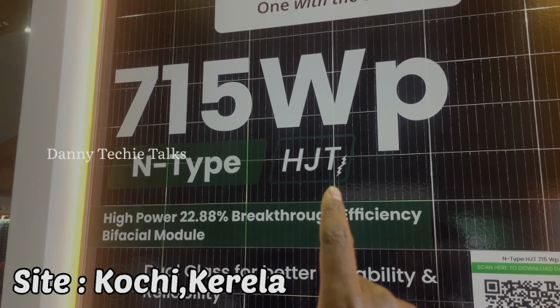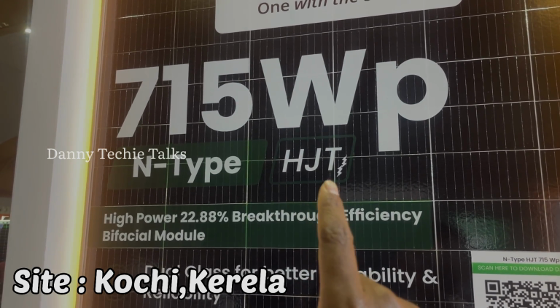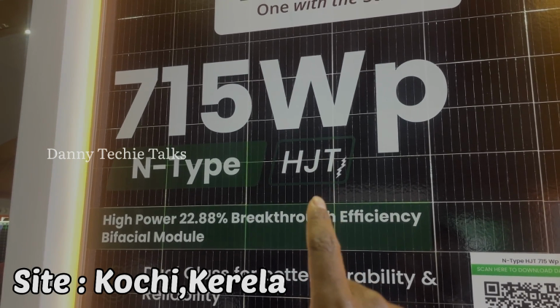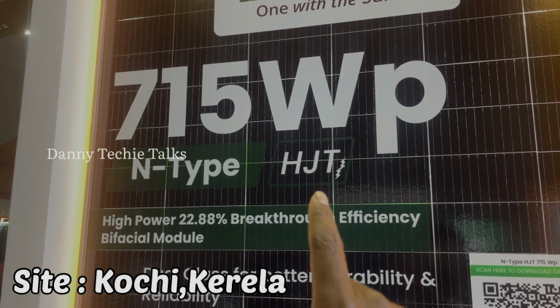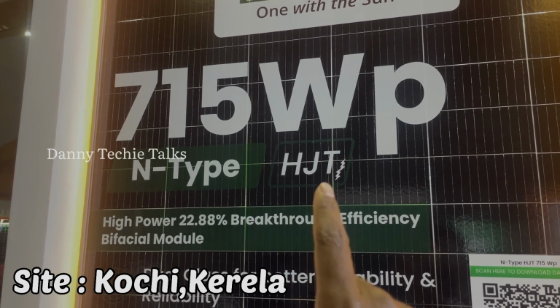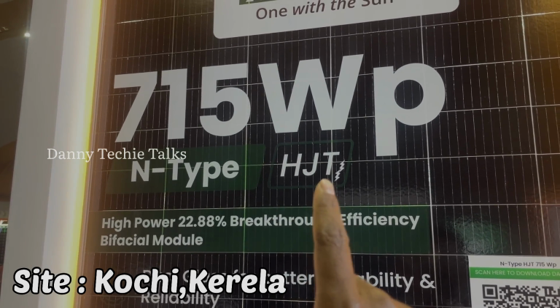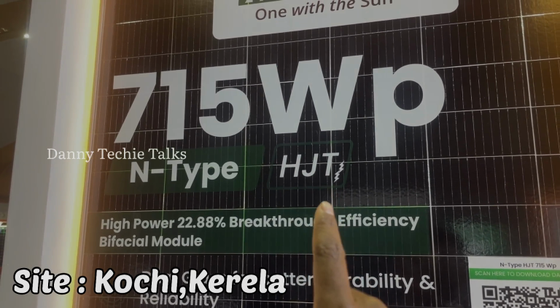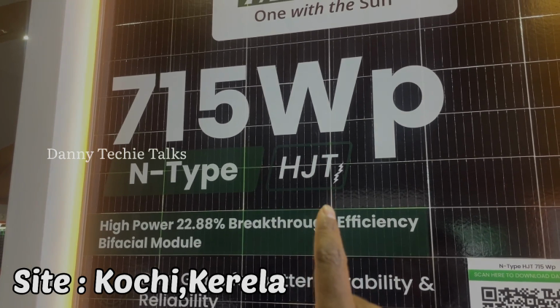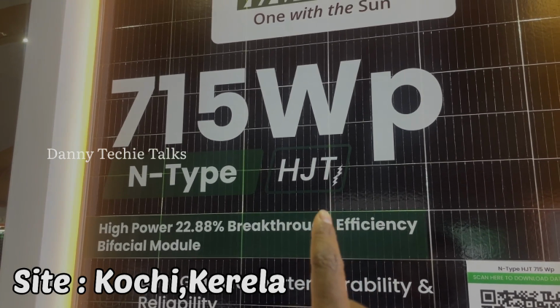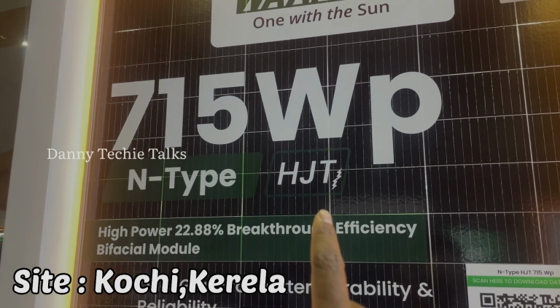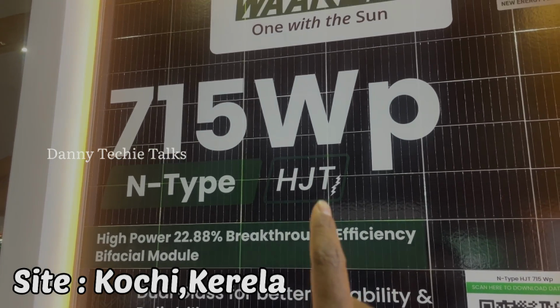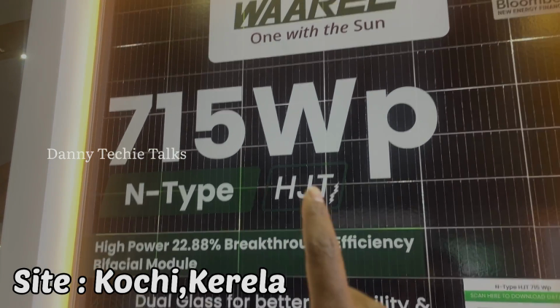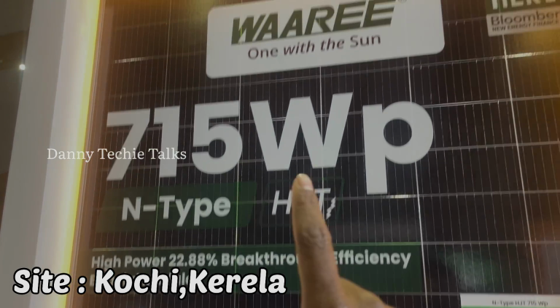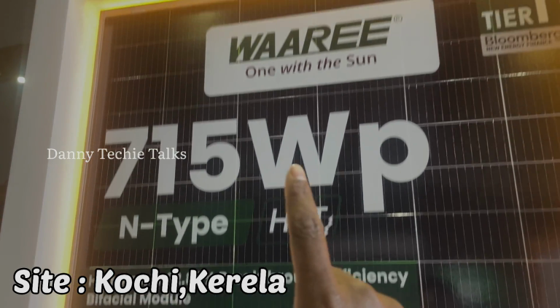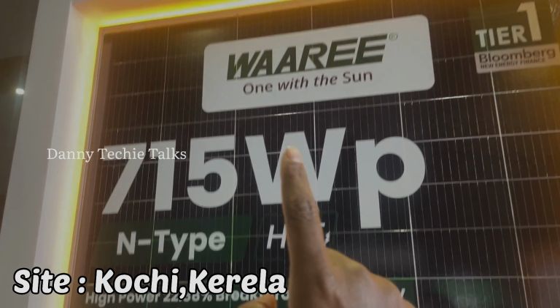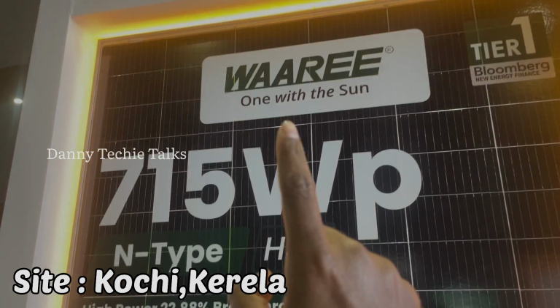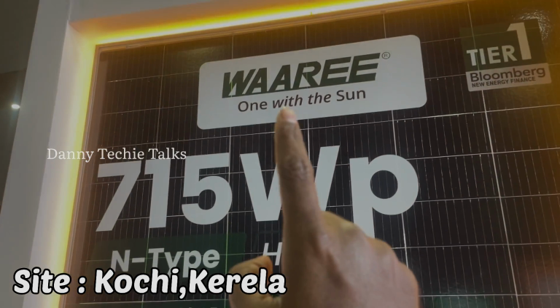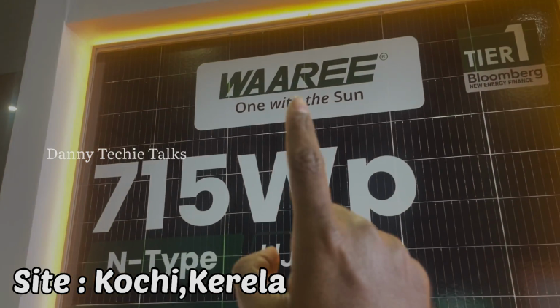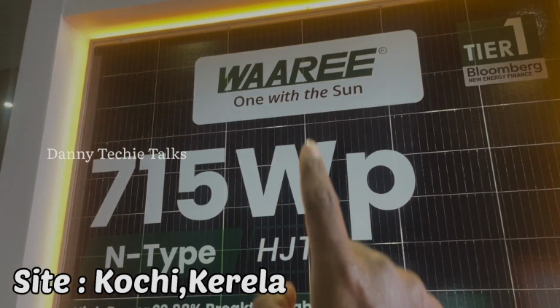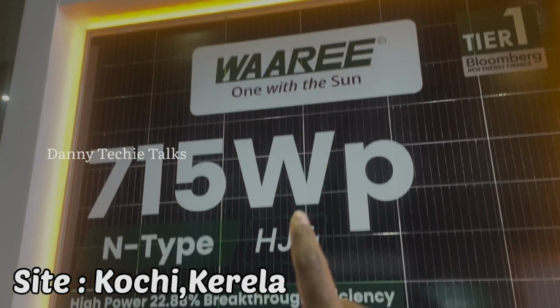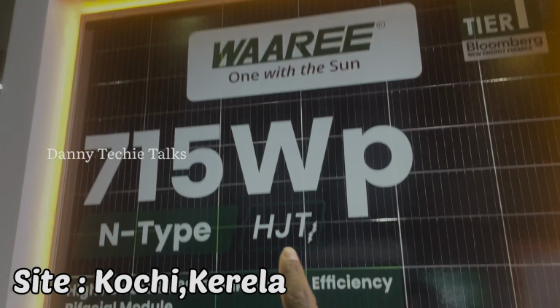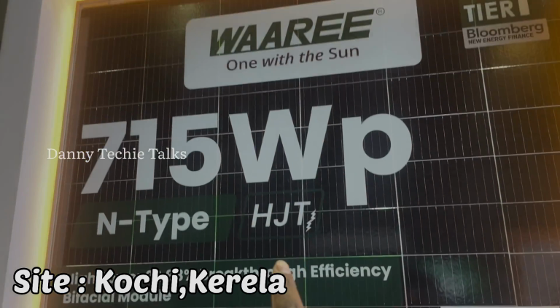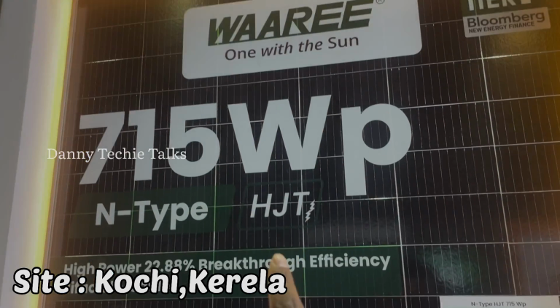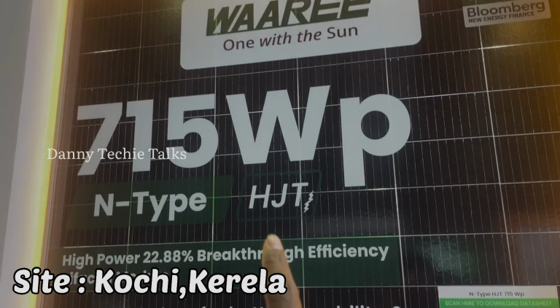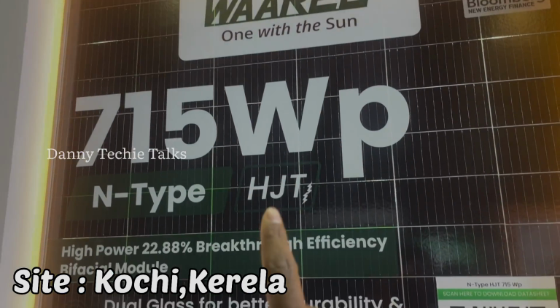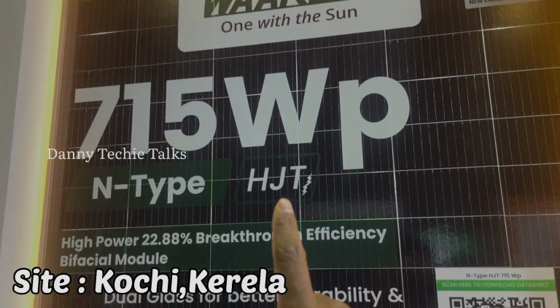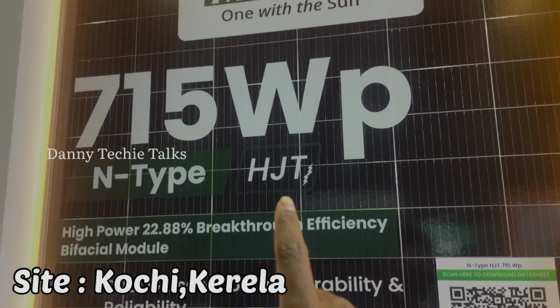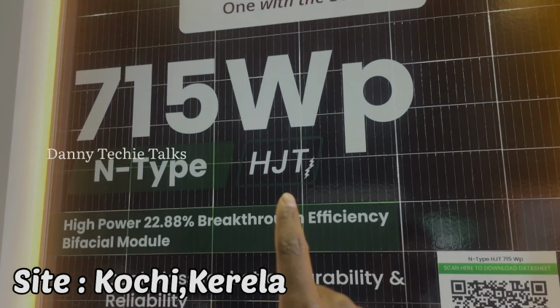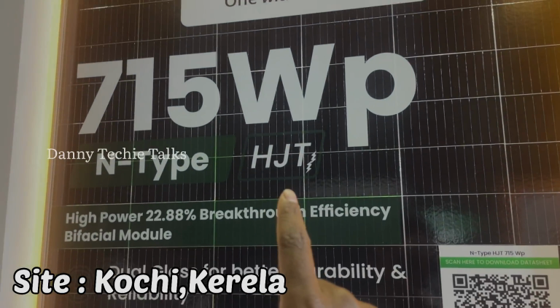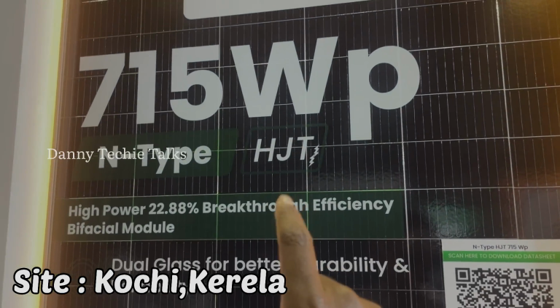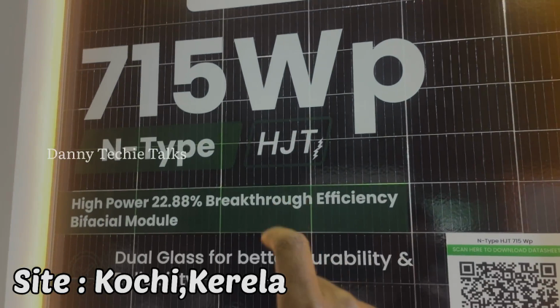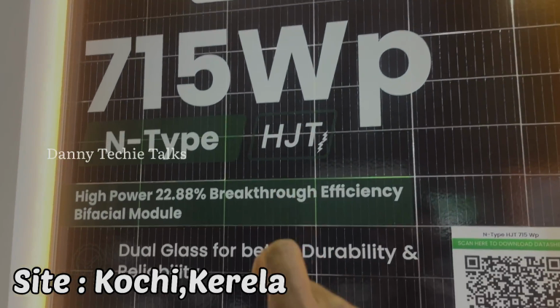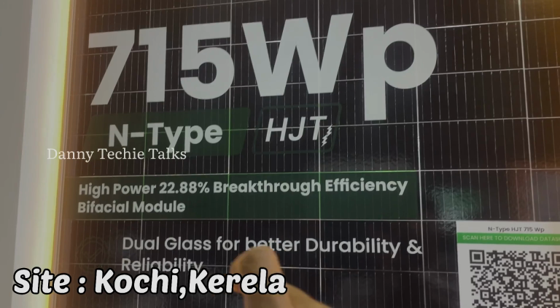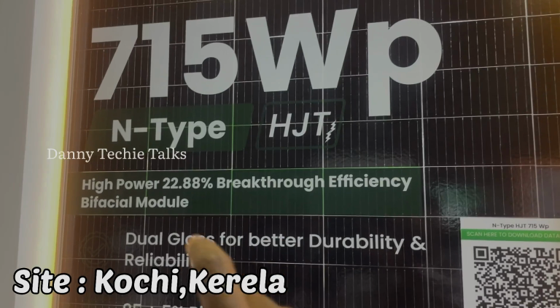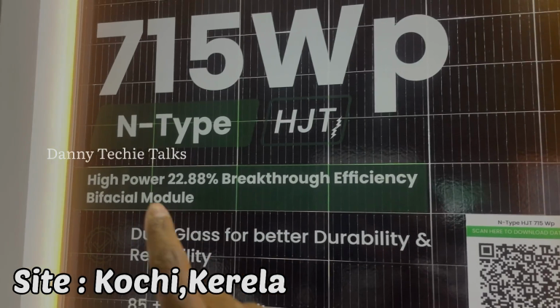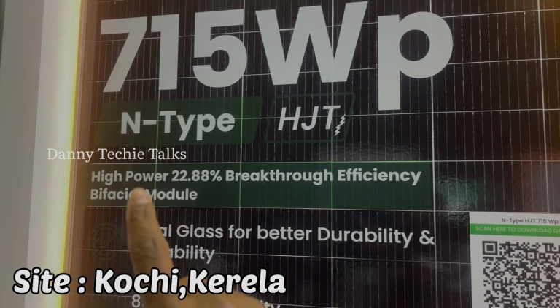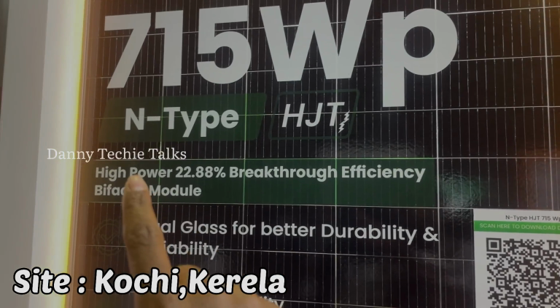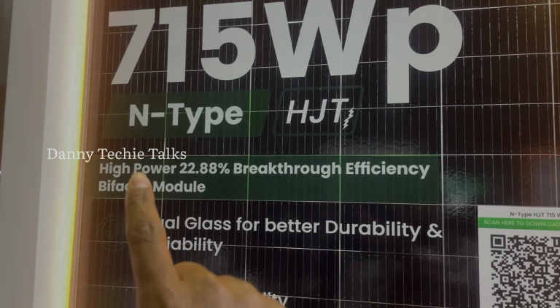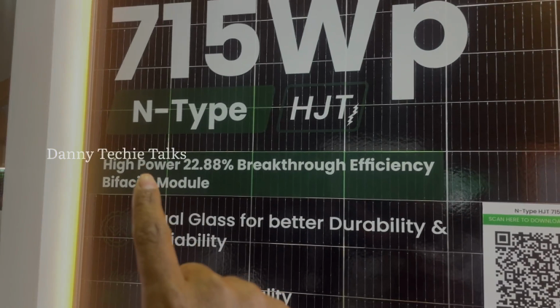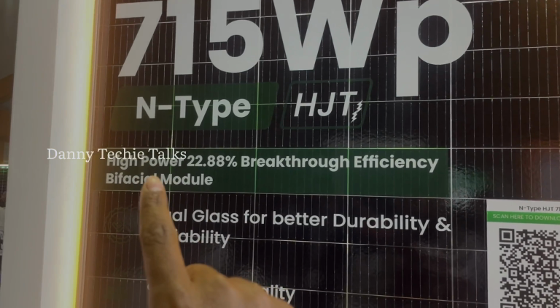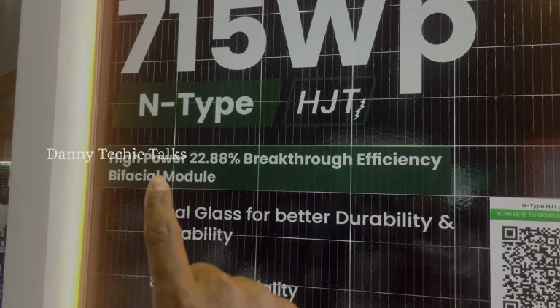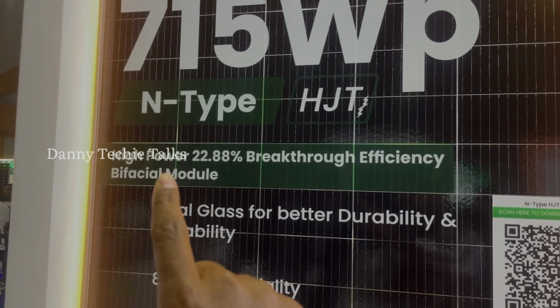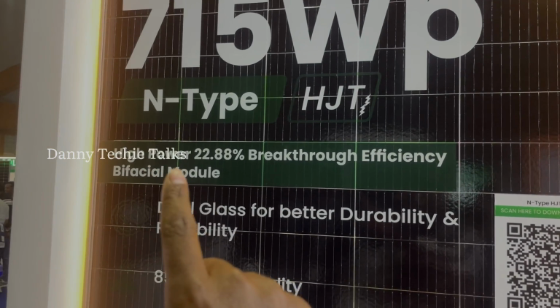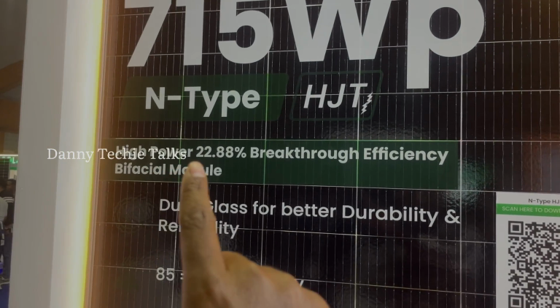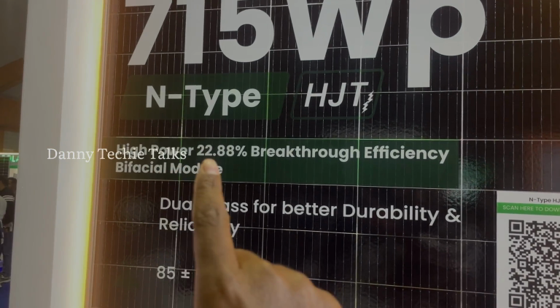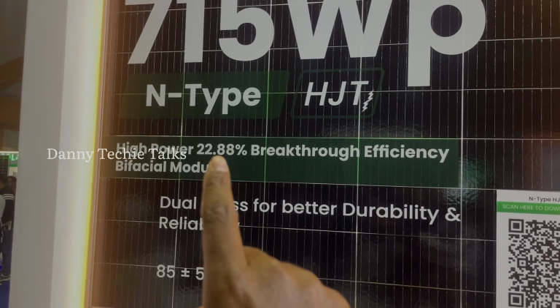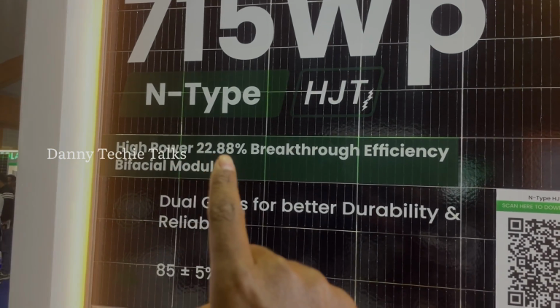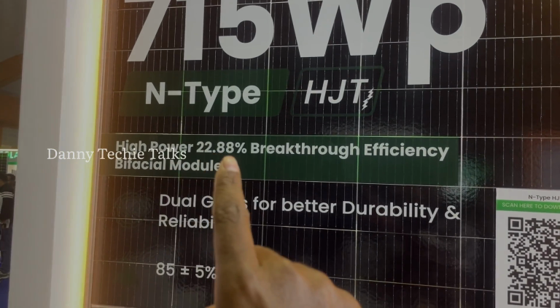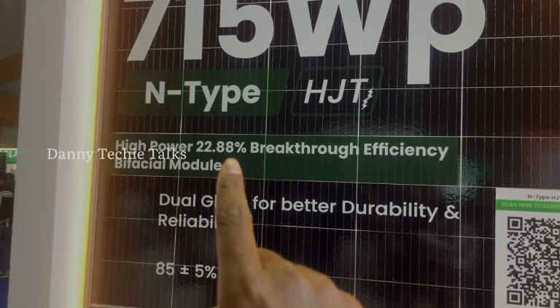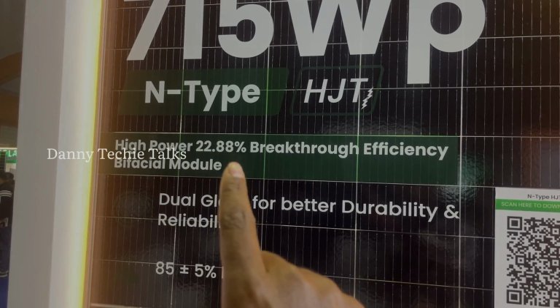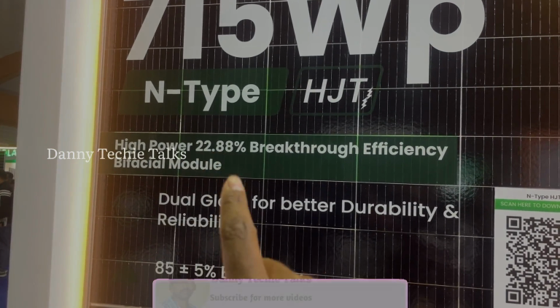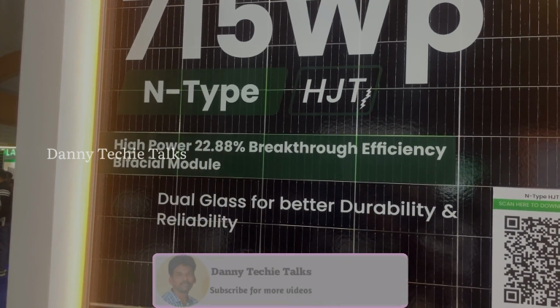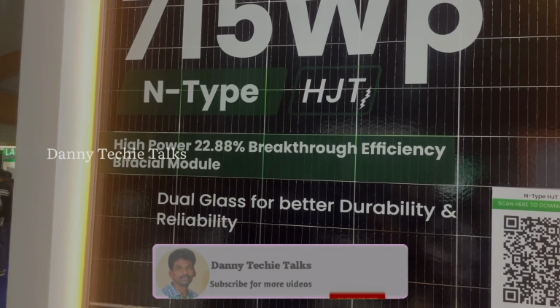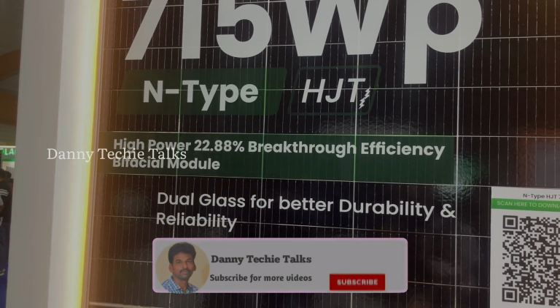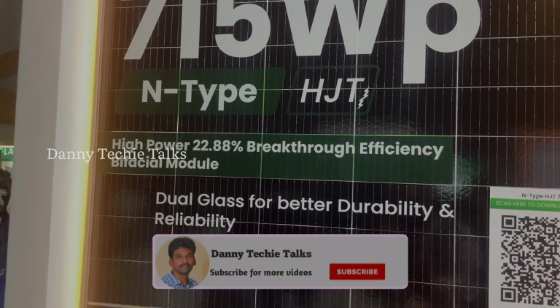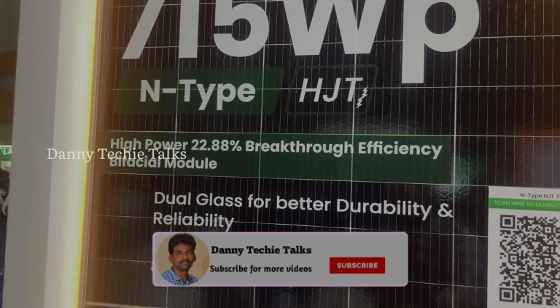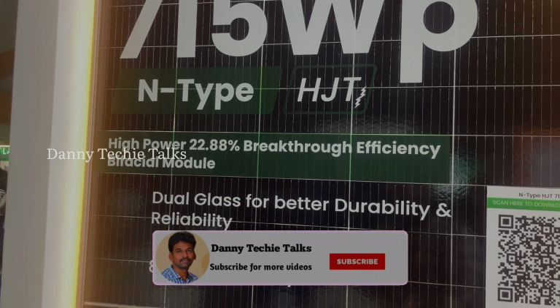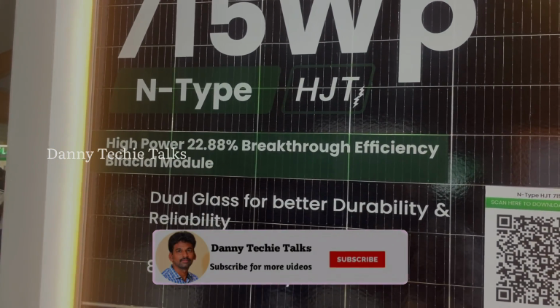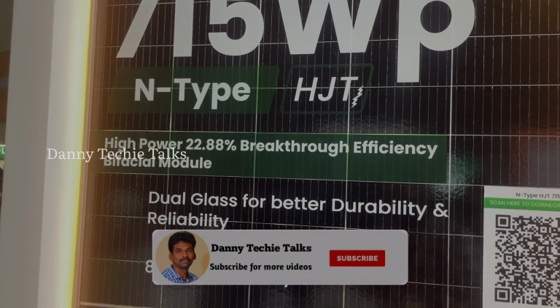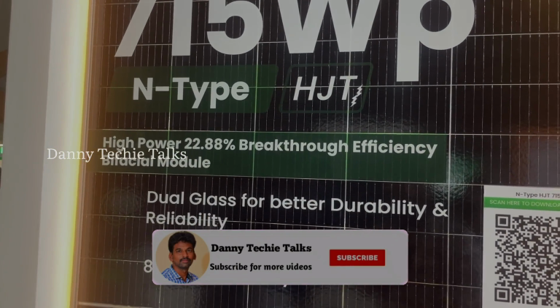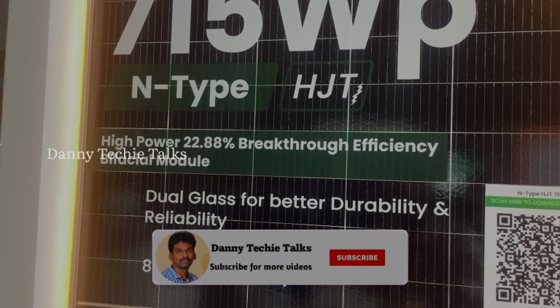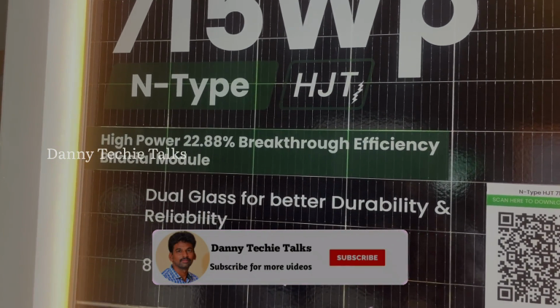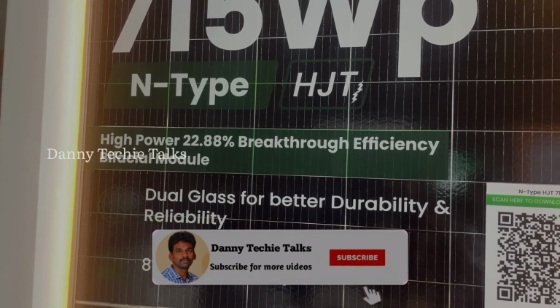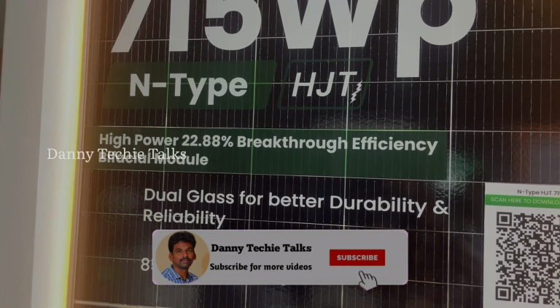For the first time in India, Waaree is releasing Heterojunction Technology with the highest power efficiency of 22.8%.